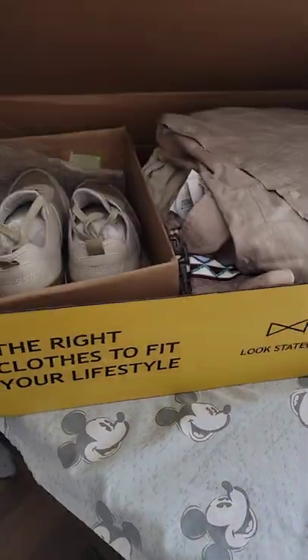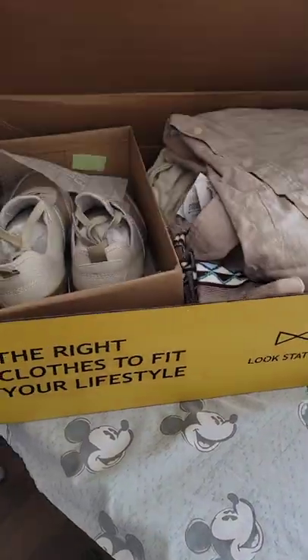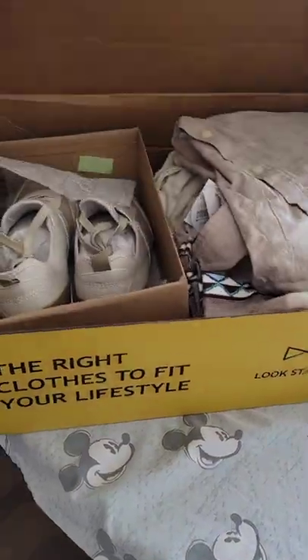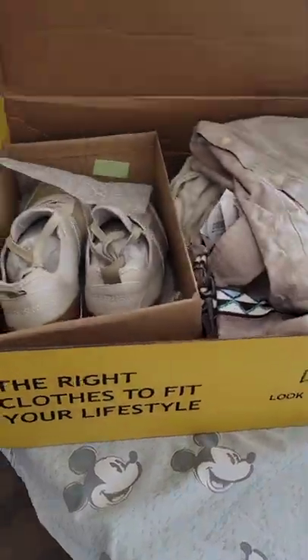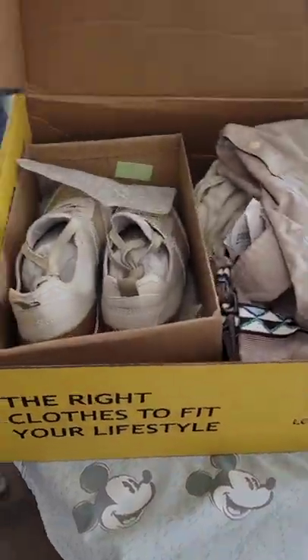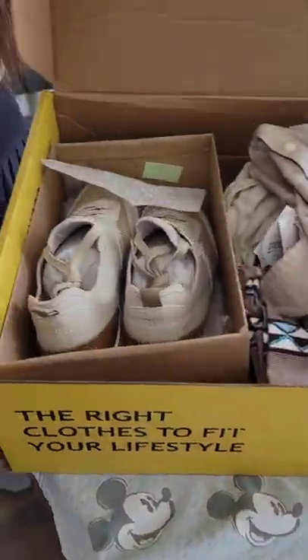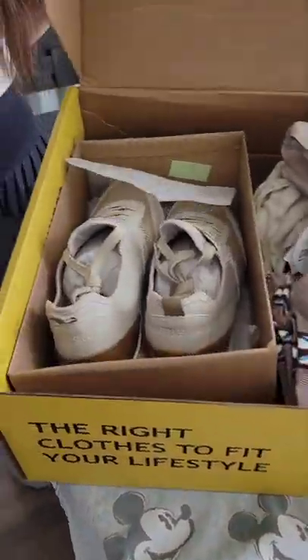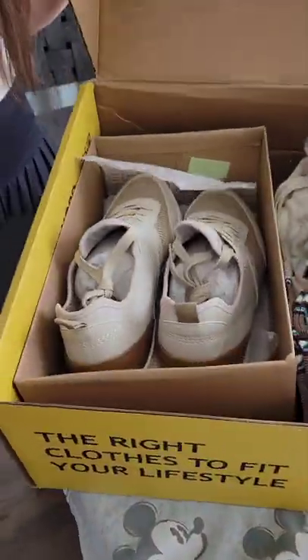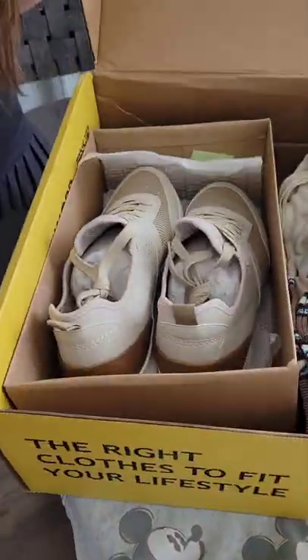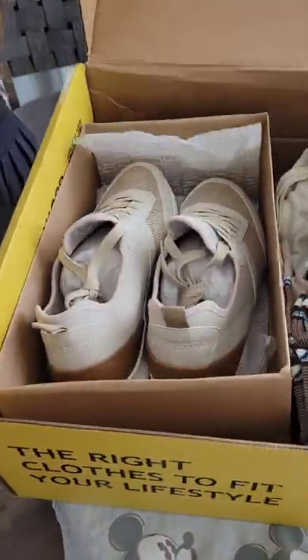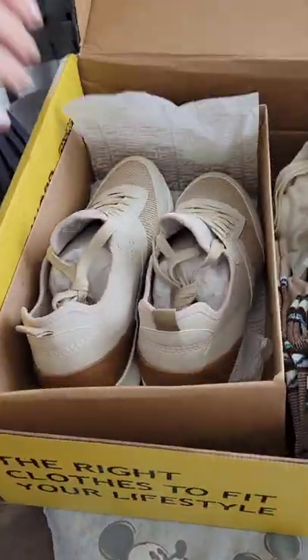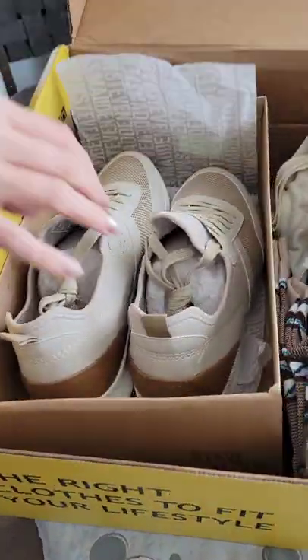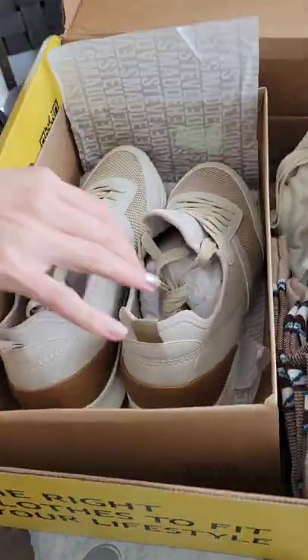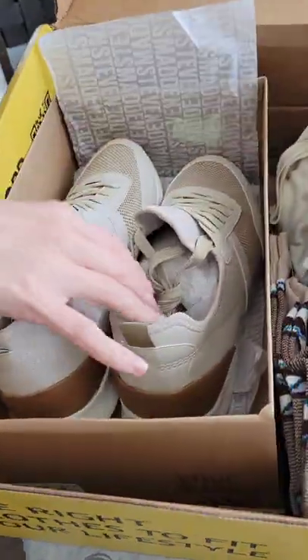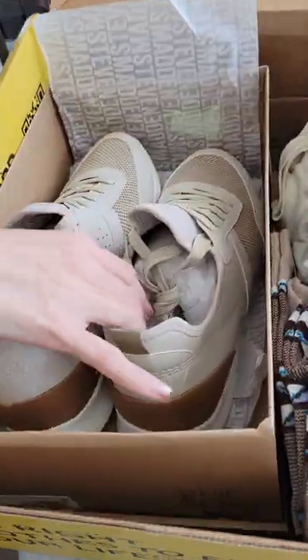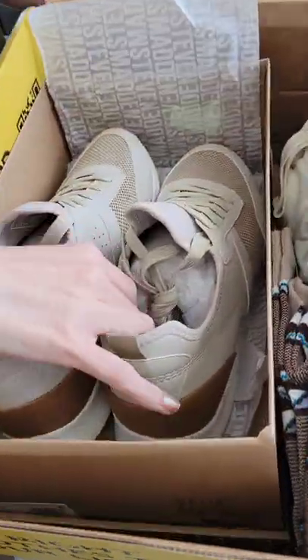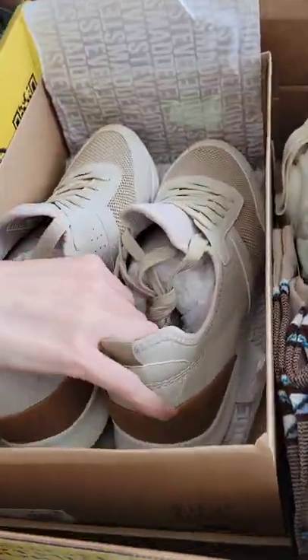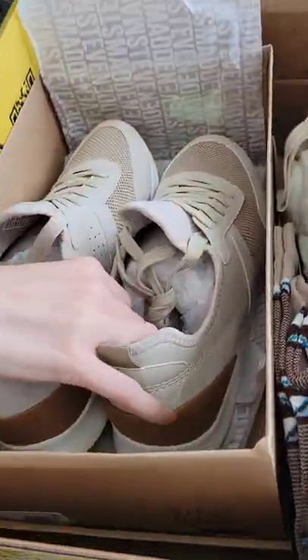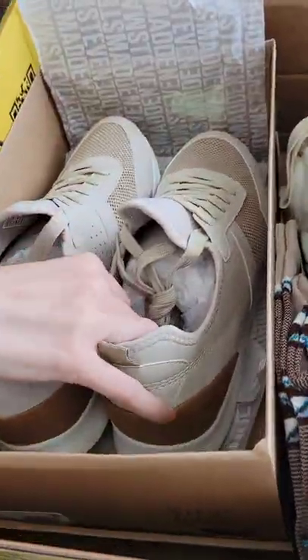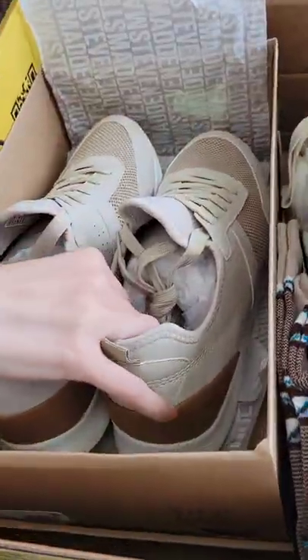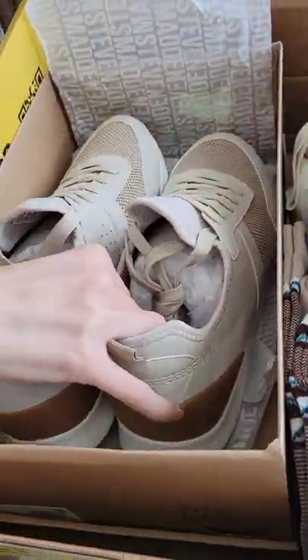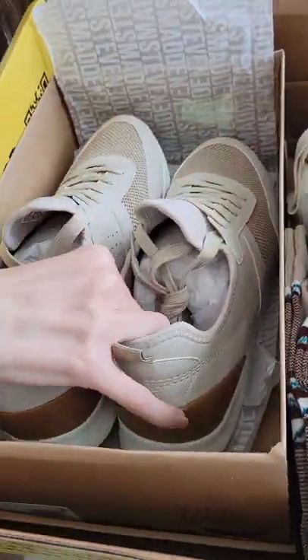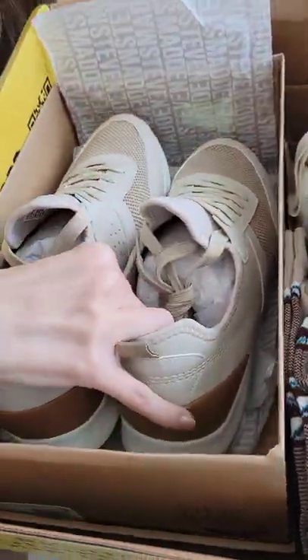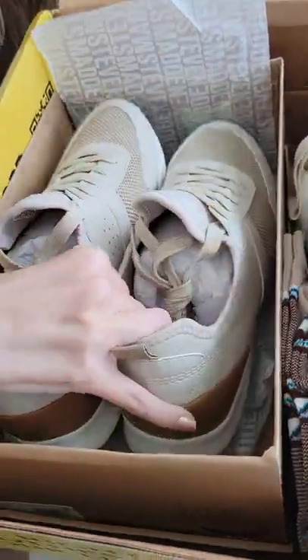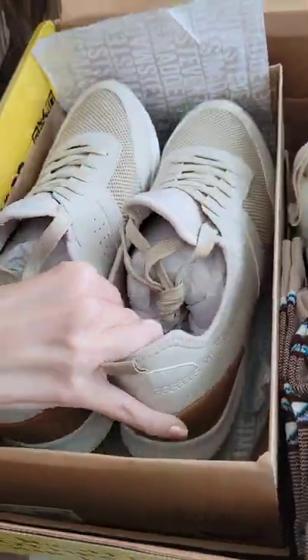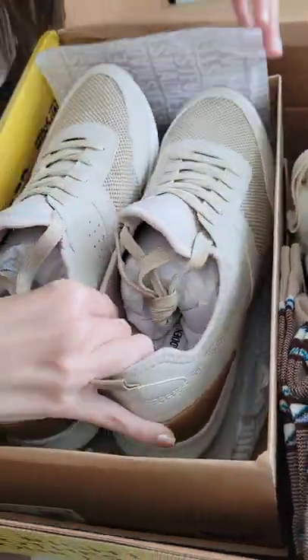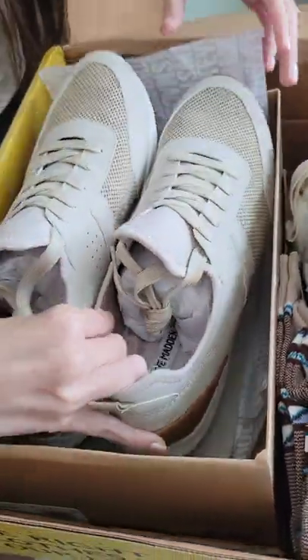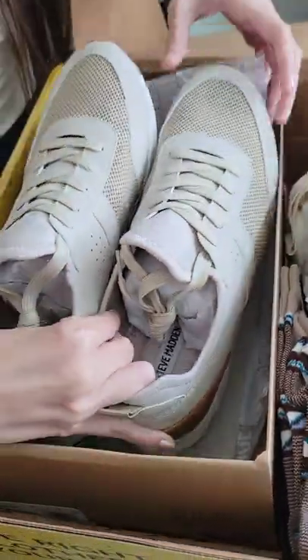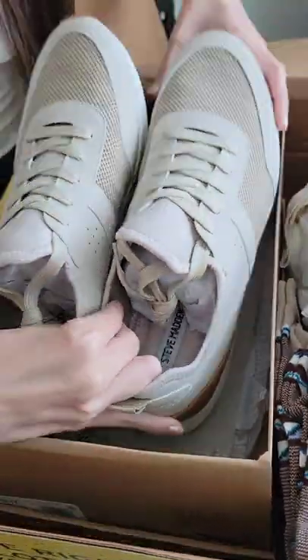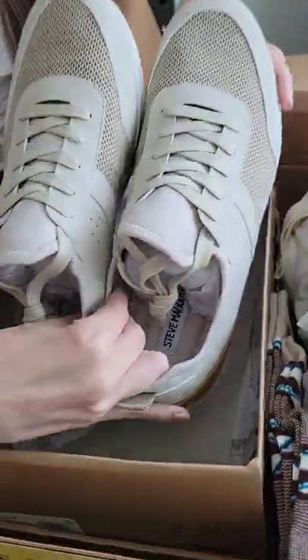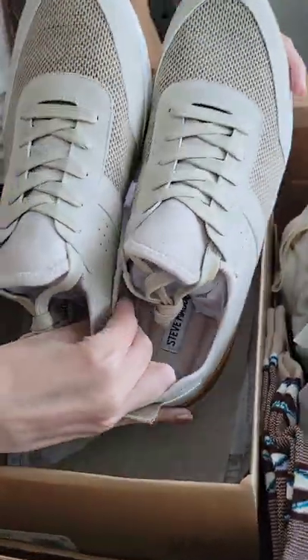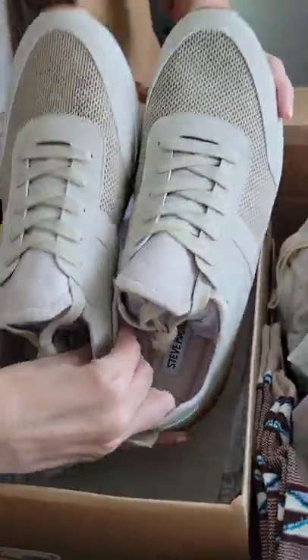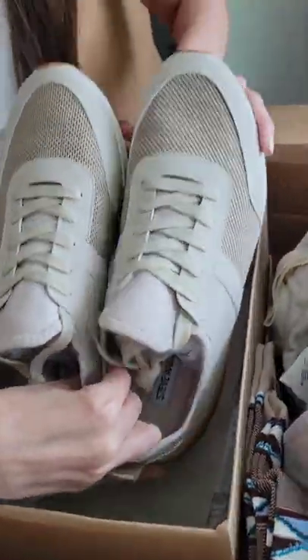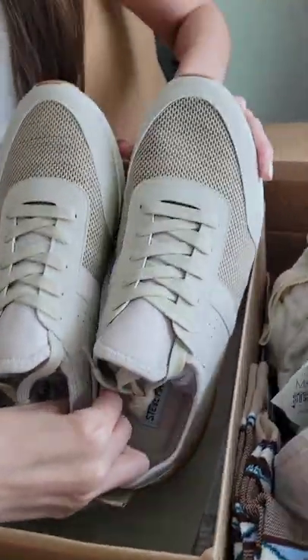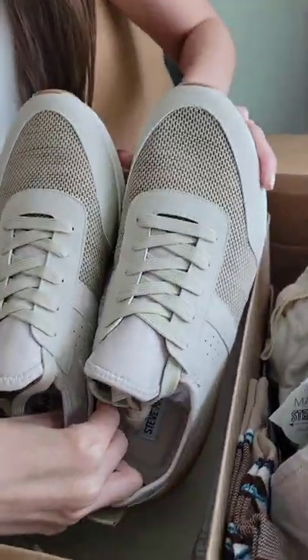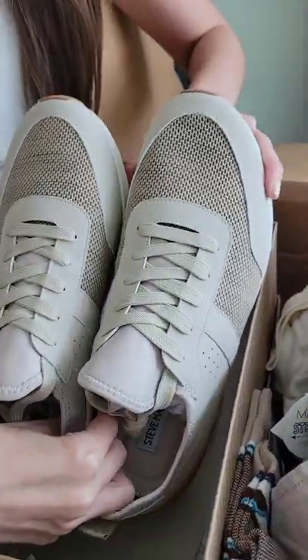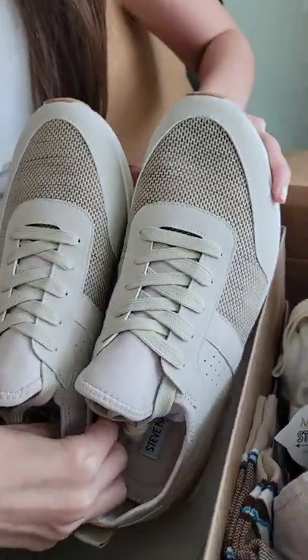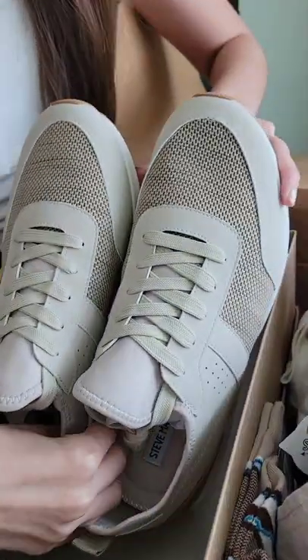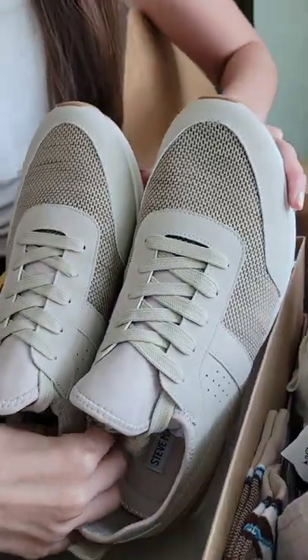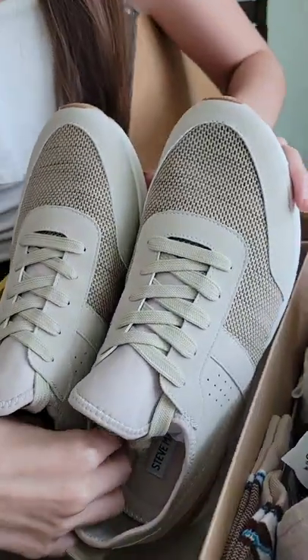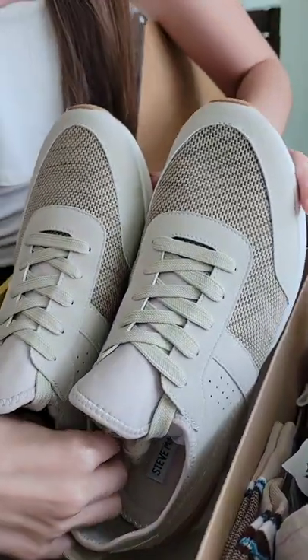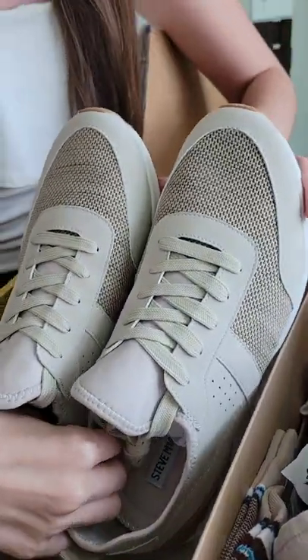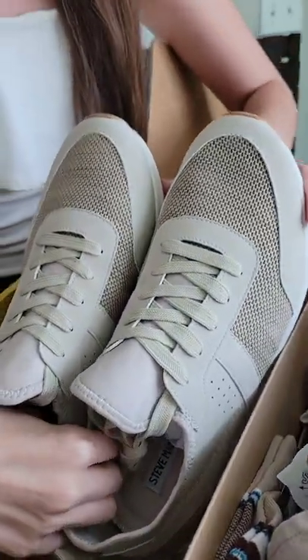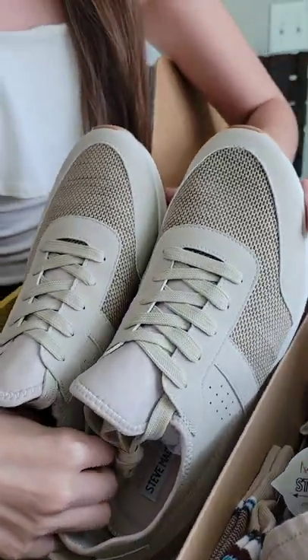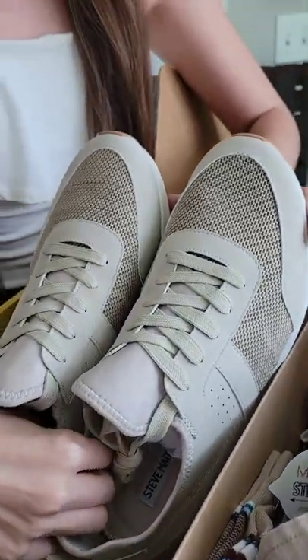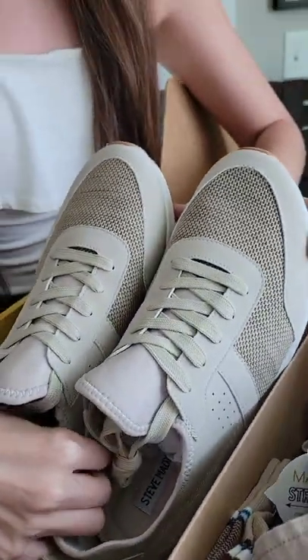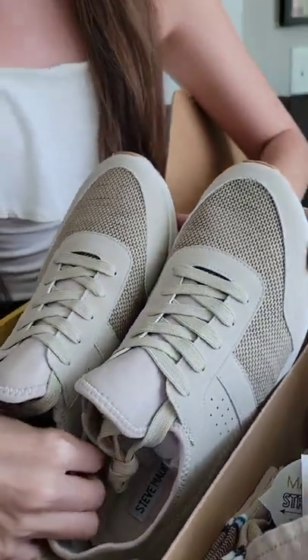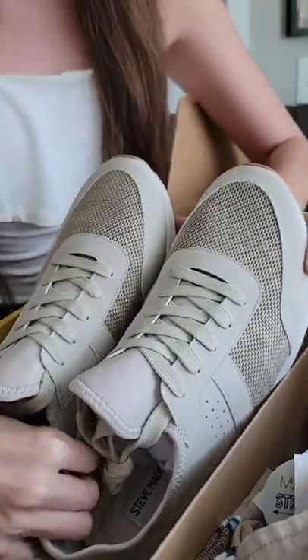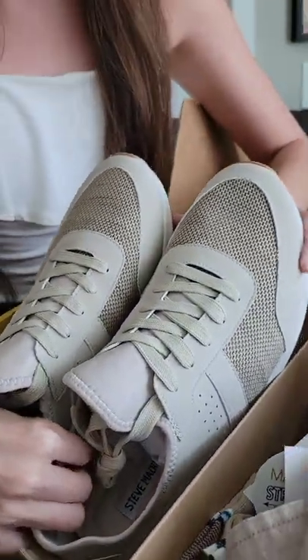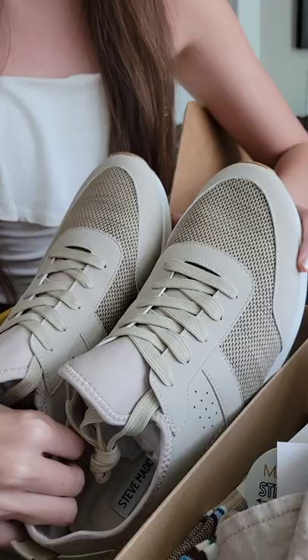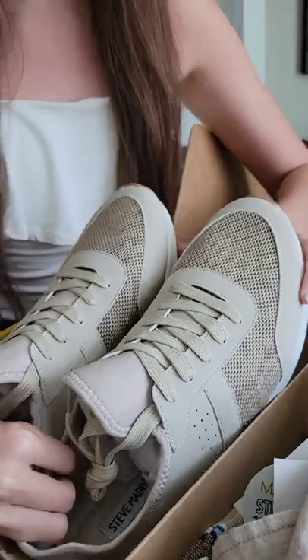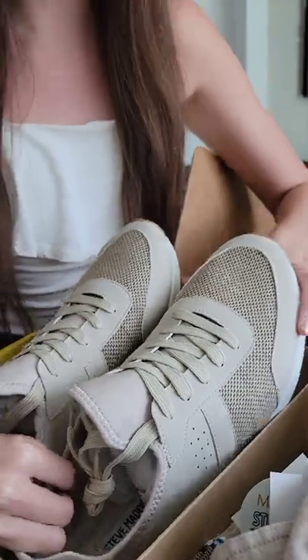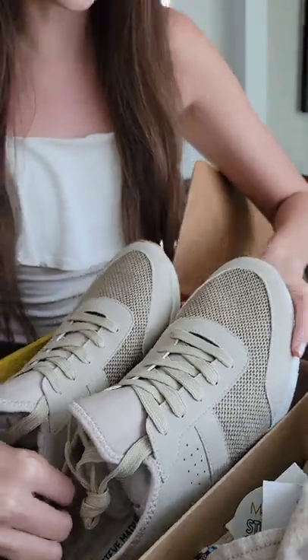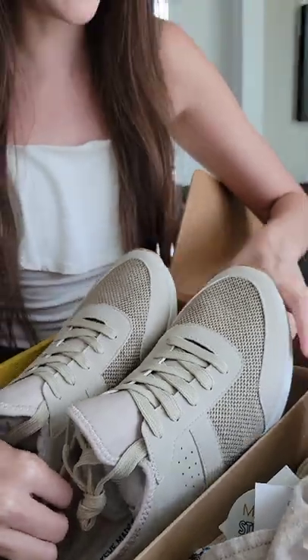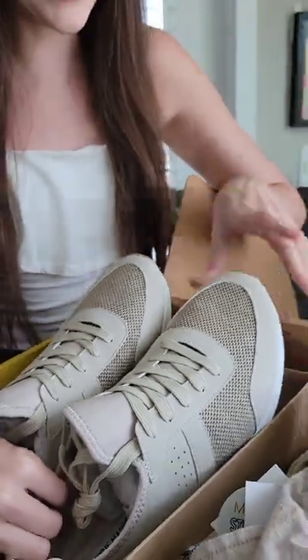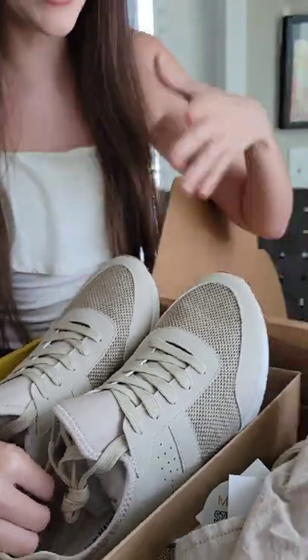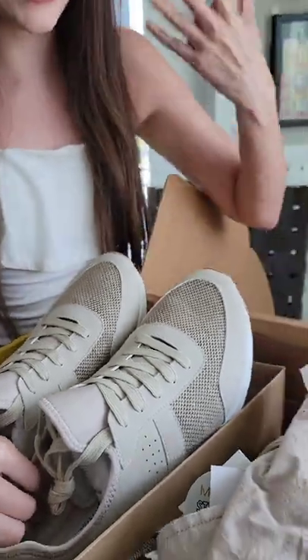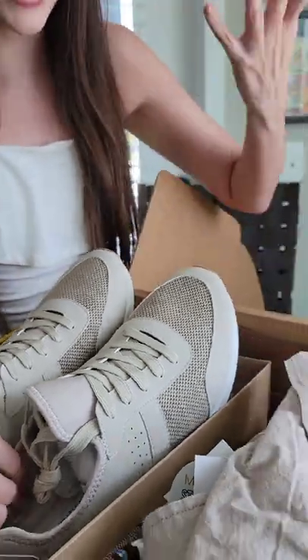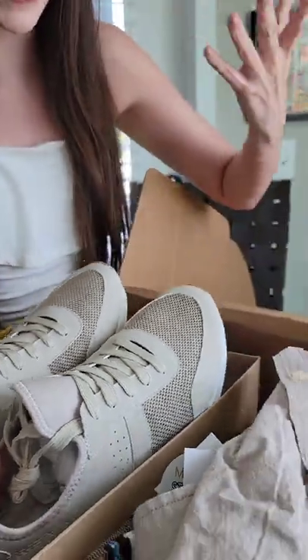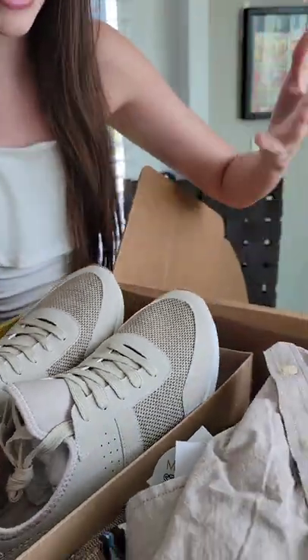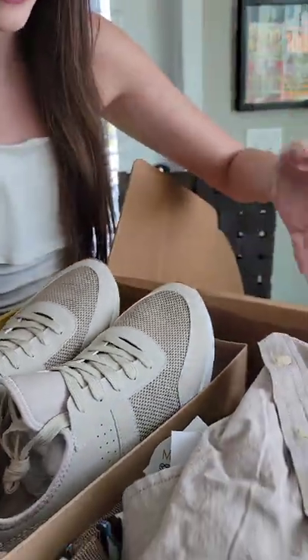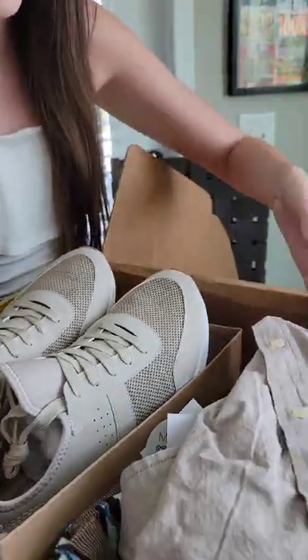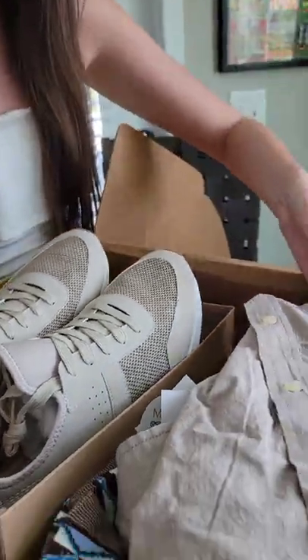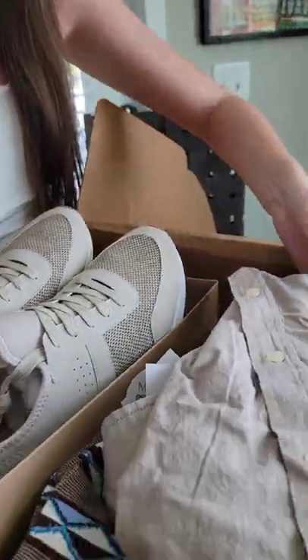Oh my goodness. Can you believe the quality of these shoes and the beautiful color? I love it so much.